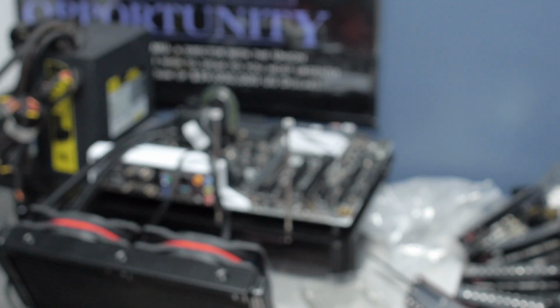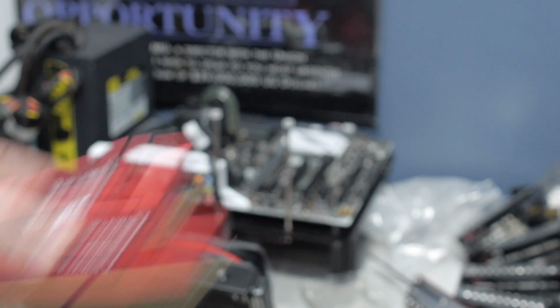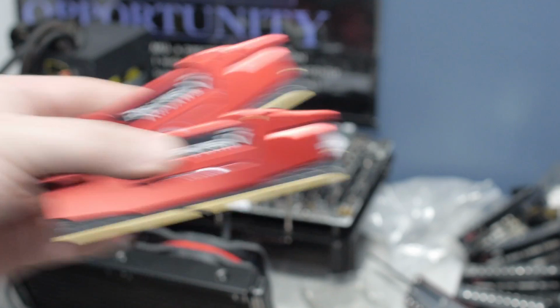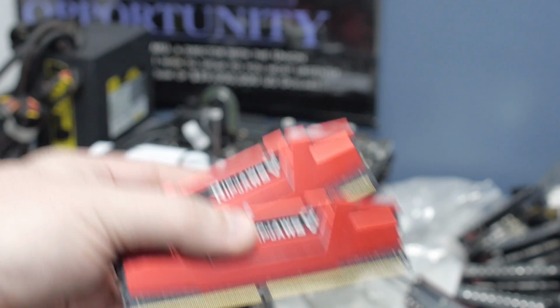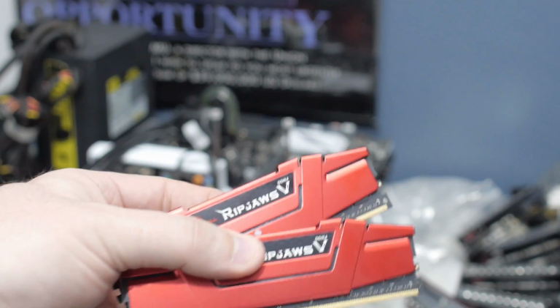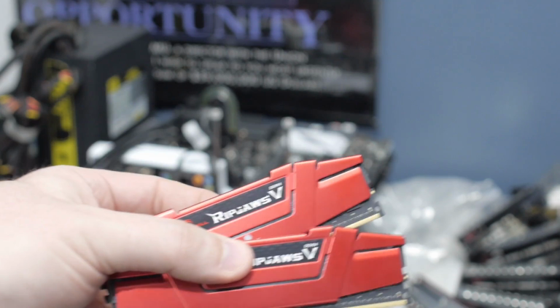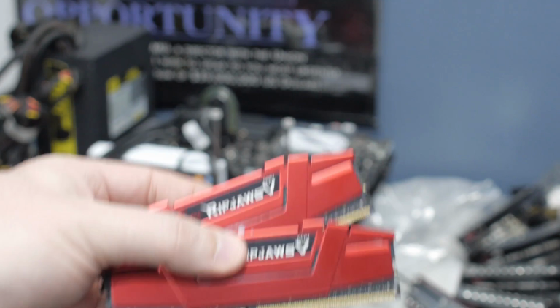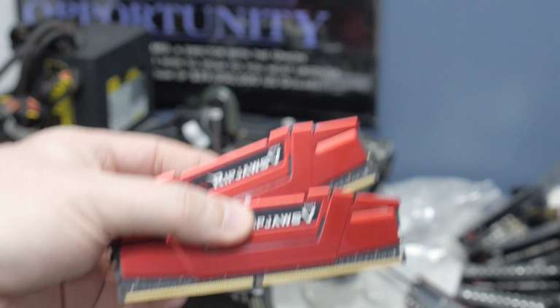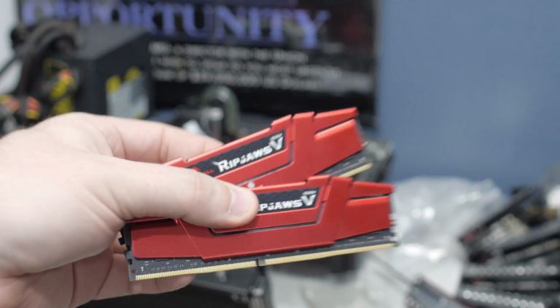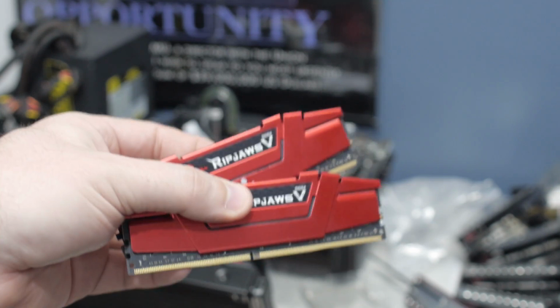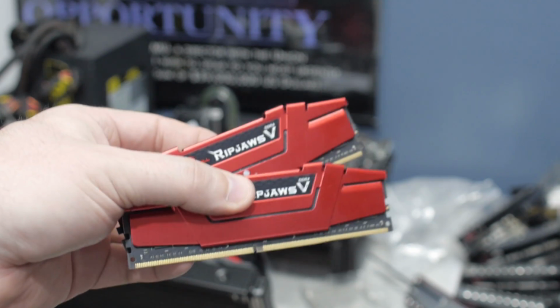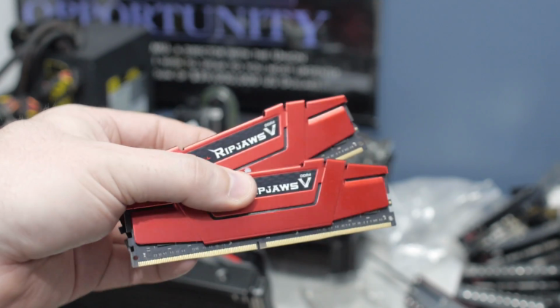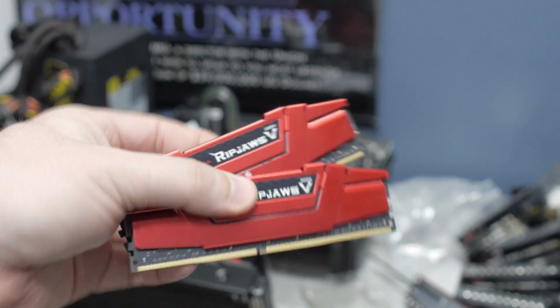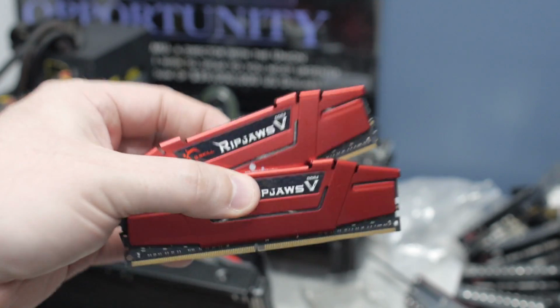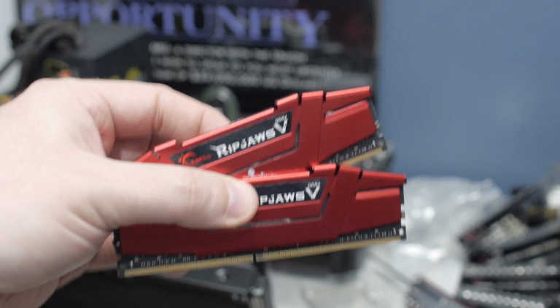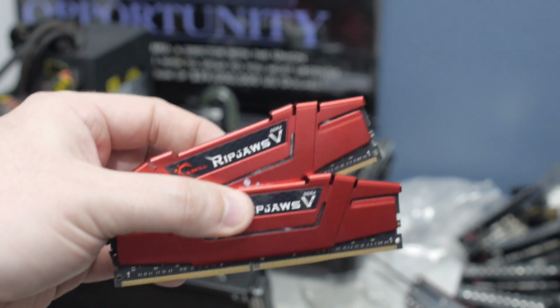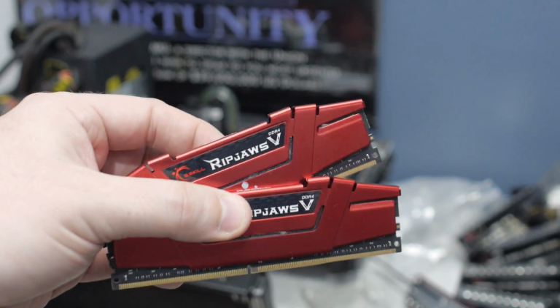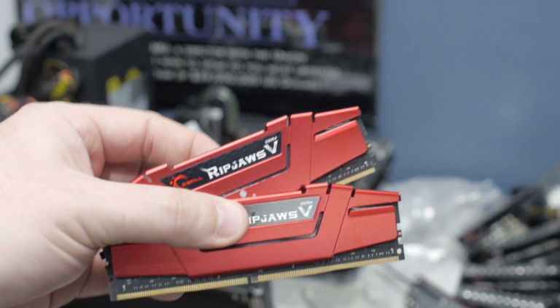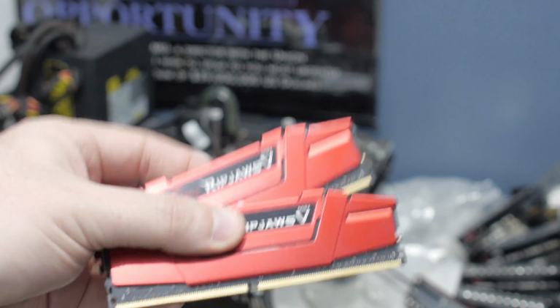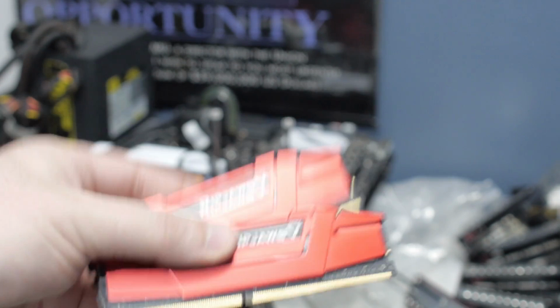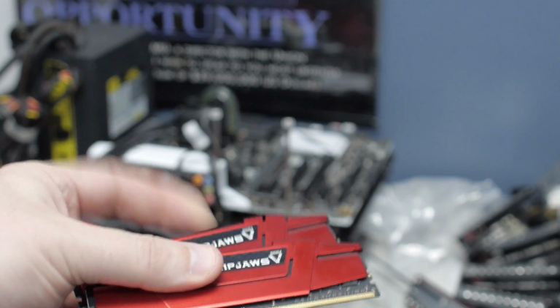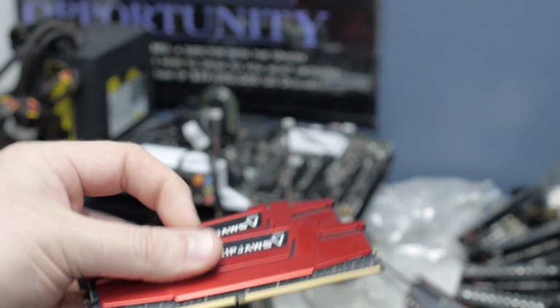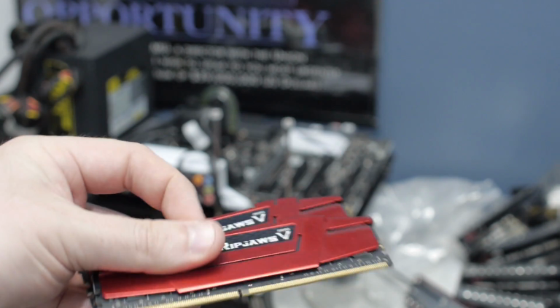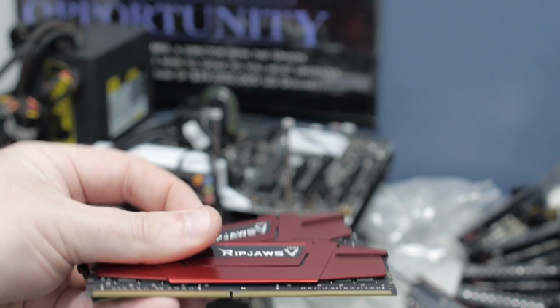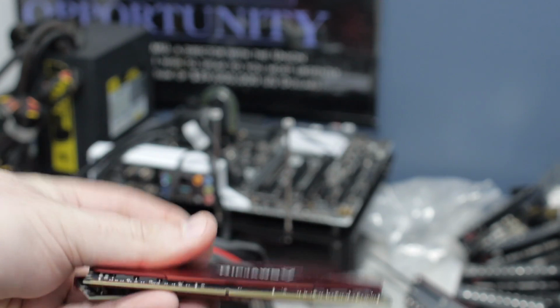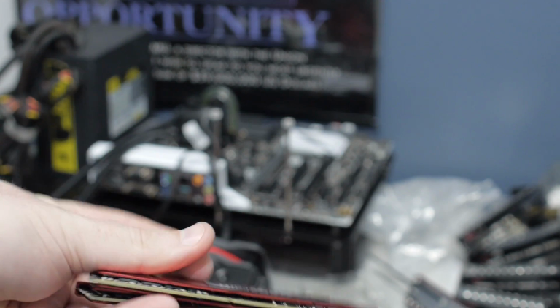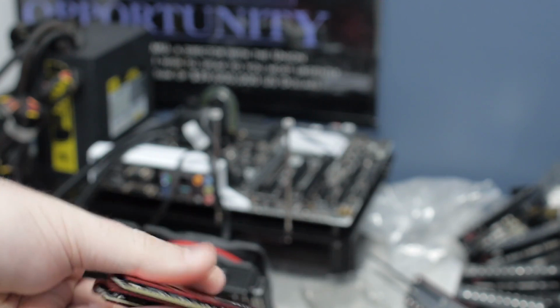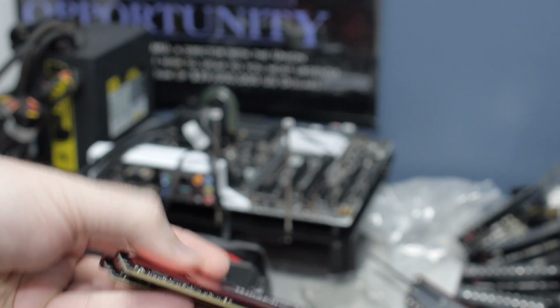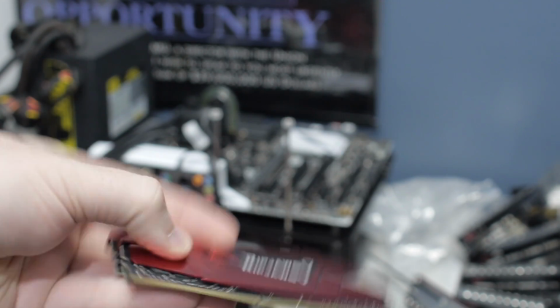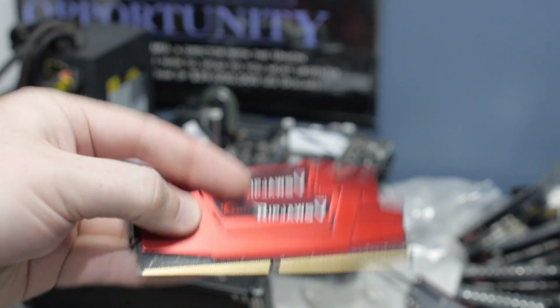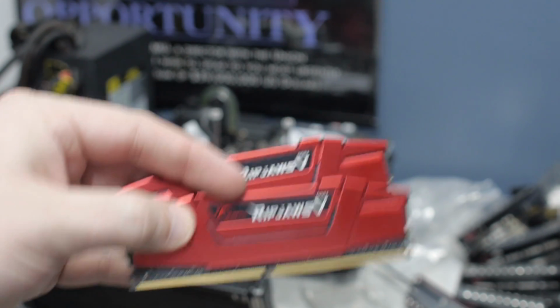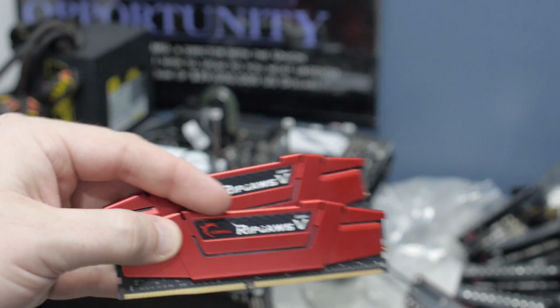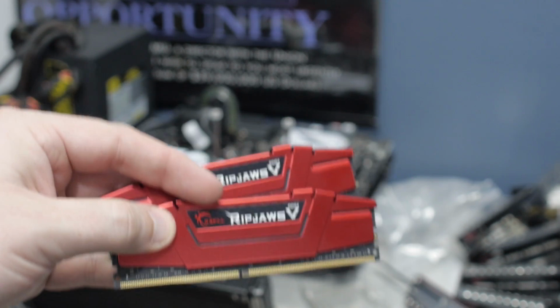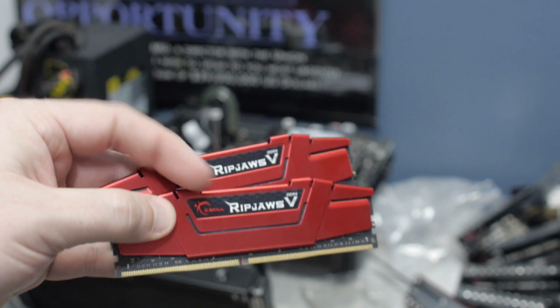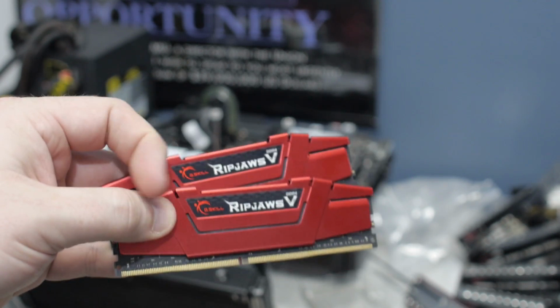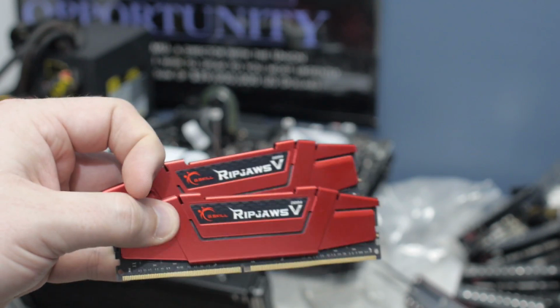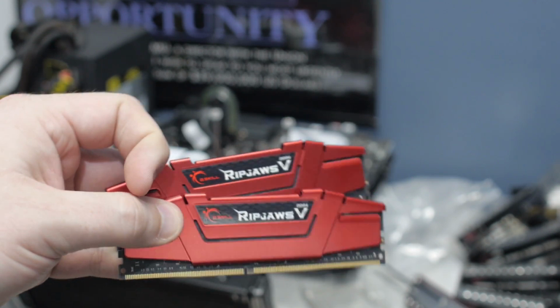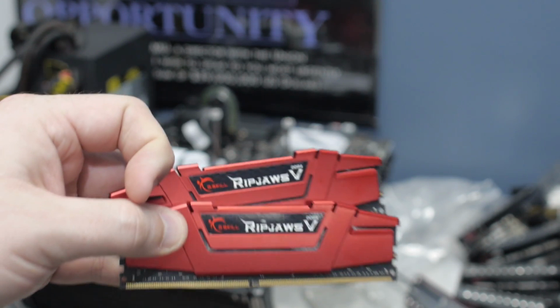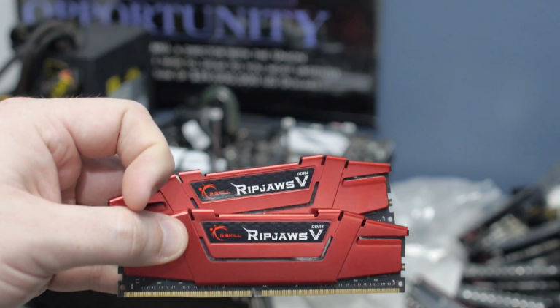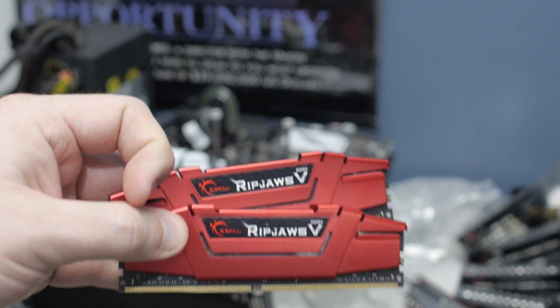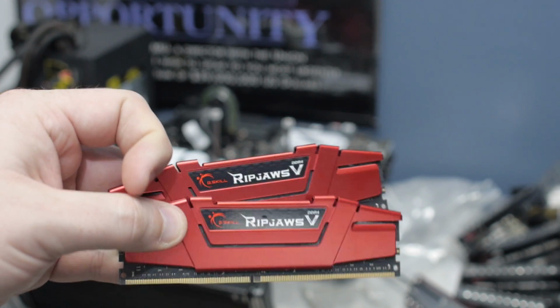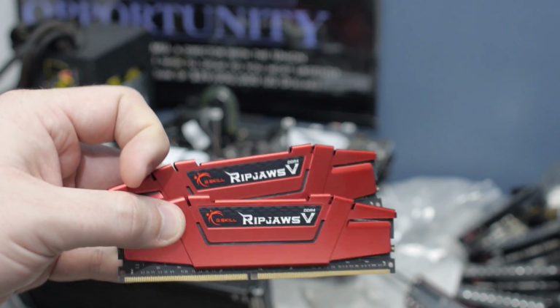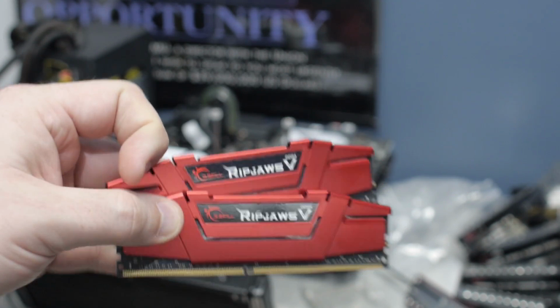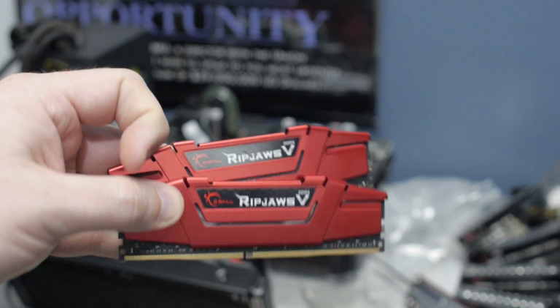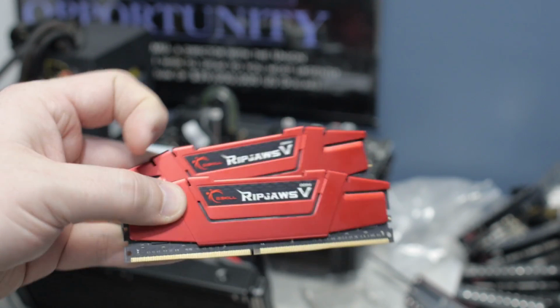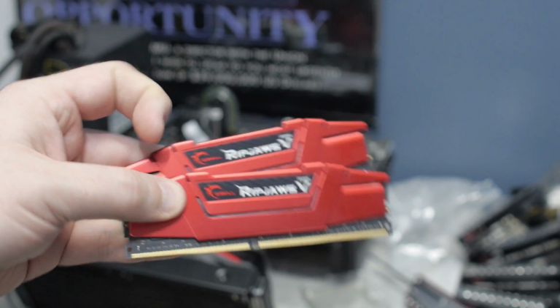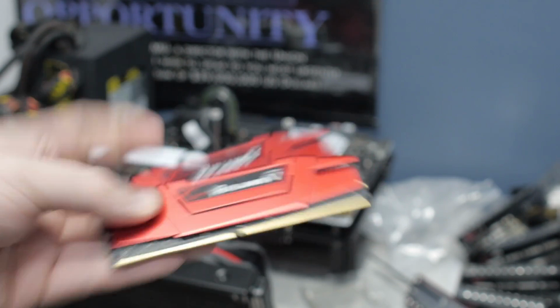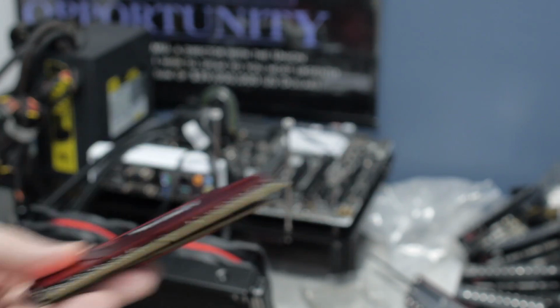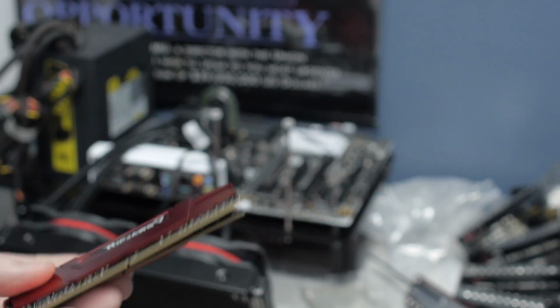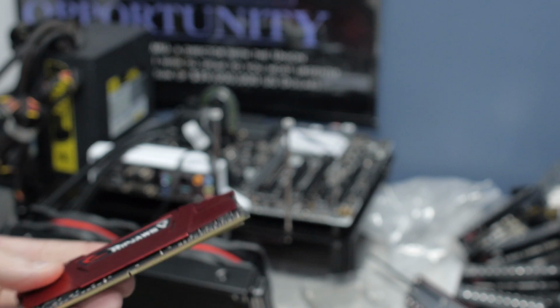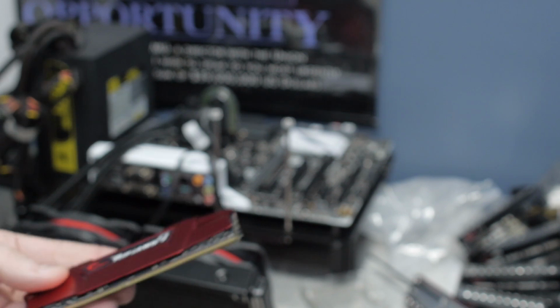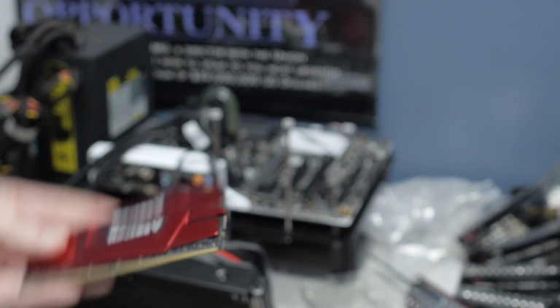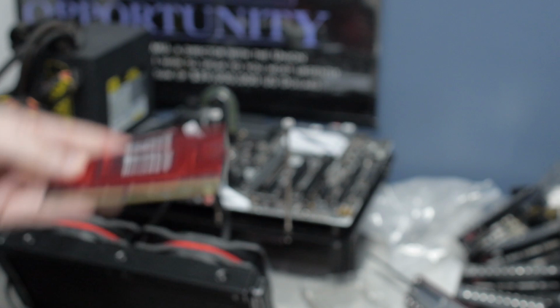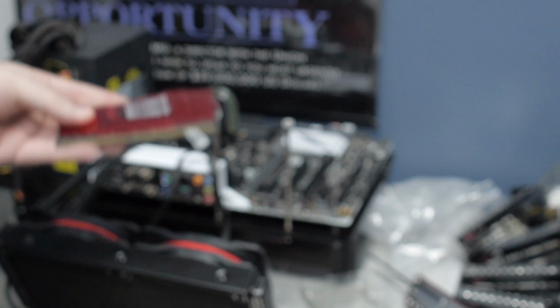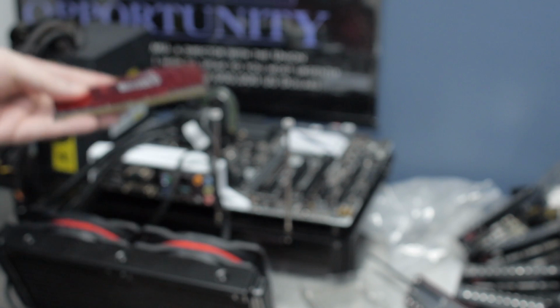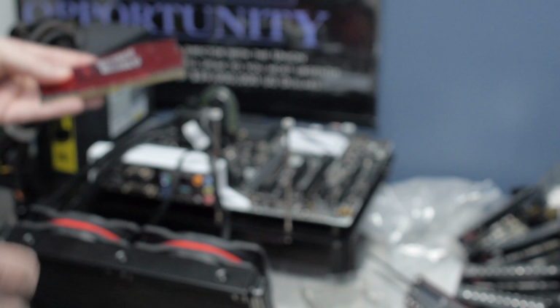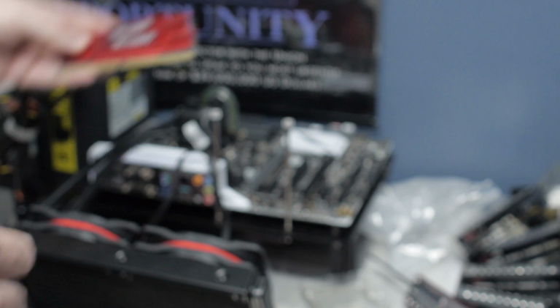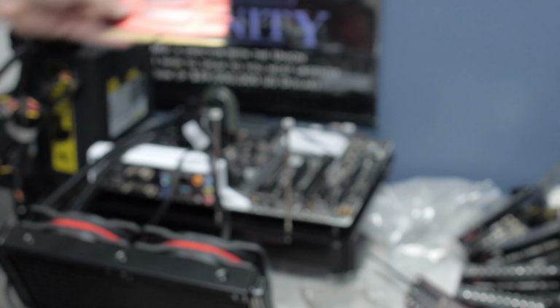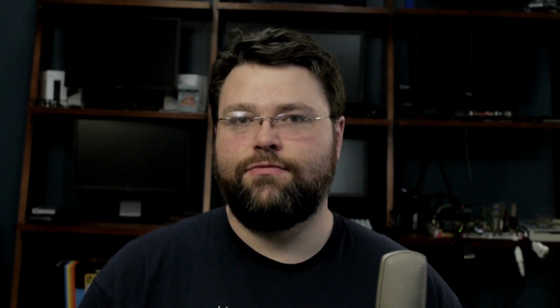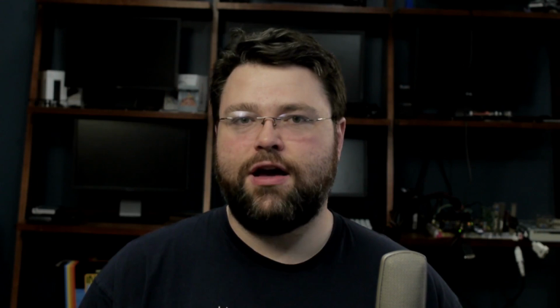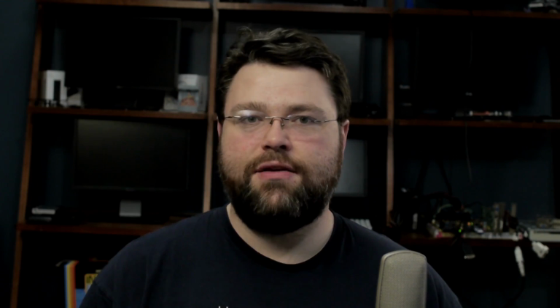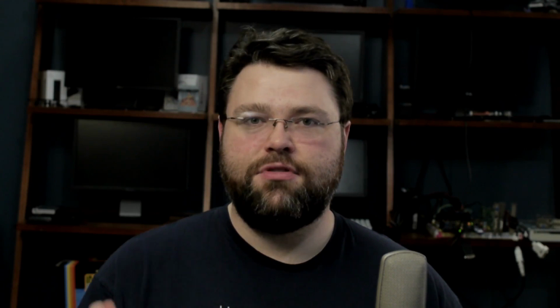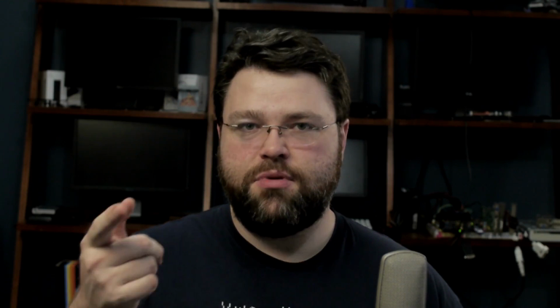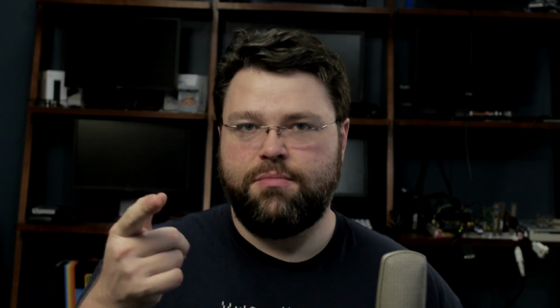Today we're going to look at the G-Skill Ripjaws 5, designed for 6th generation Core i7 and Core i5 Intel processors, right after the bump.